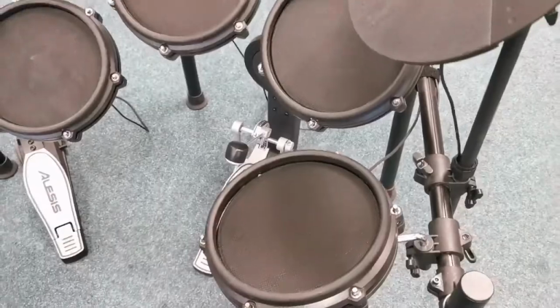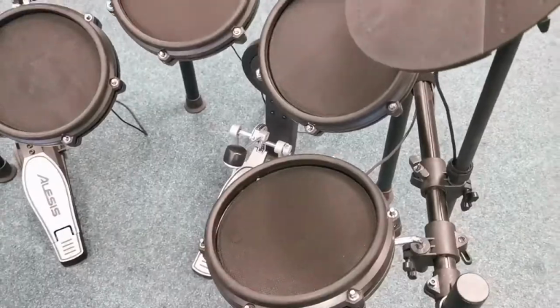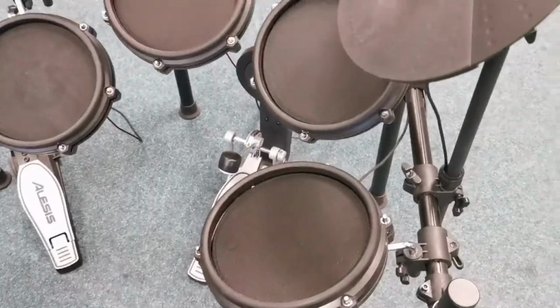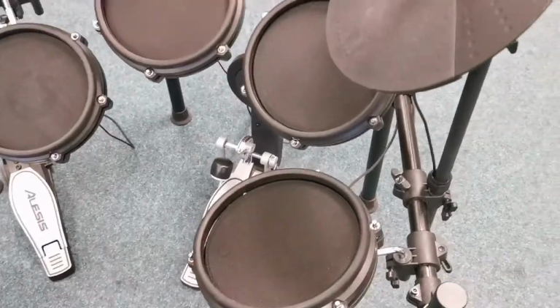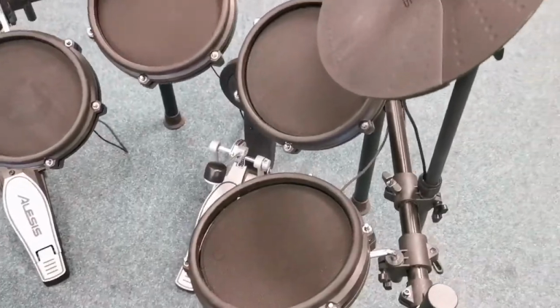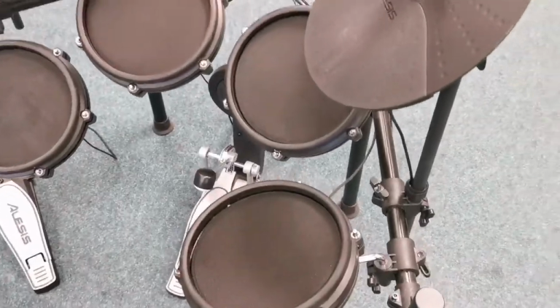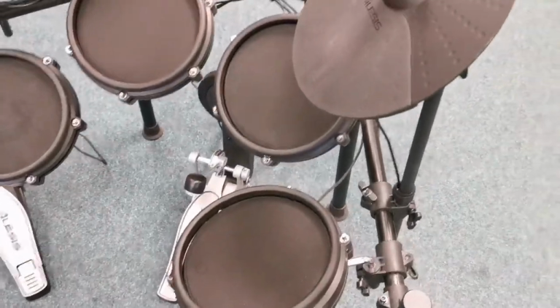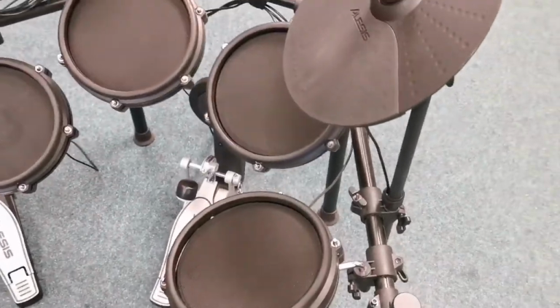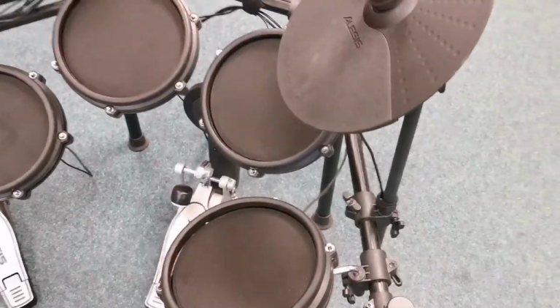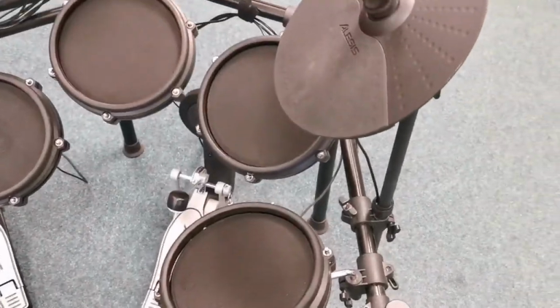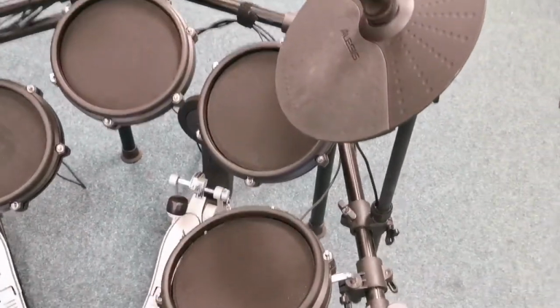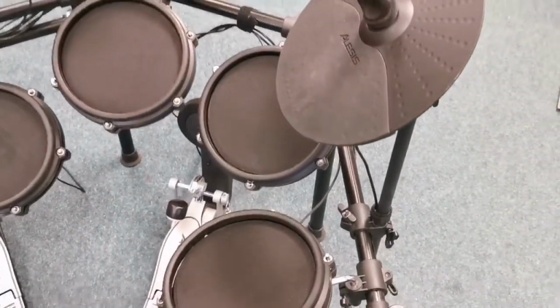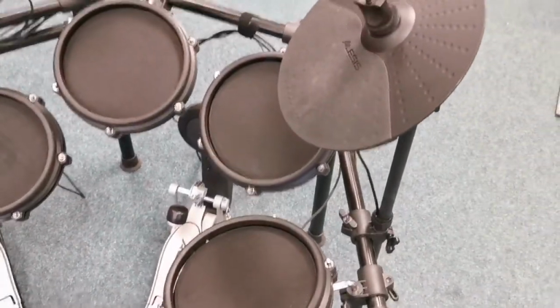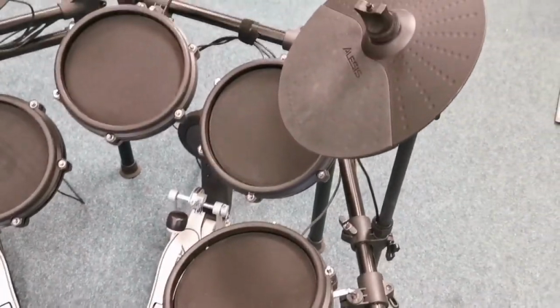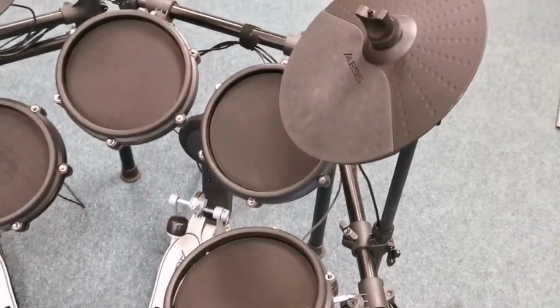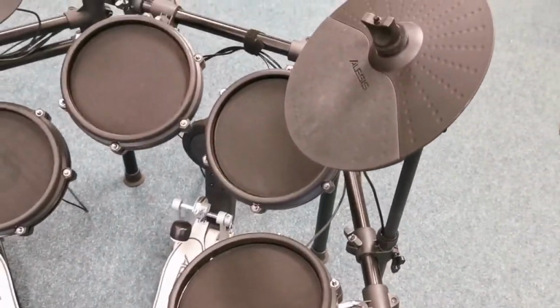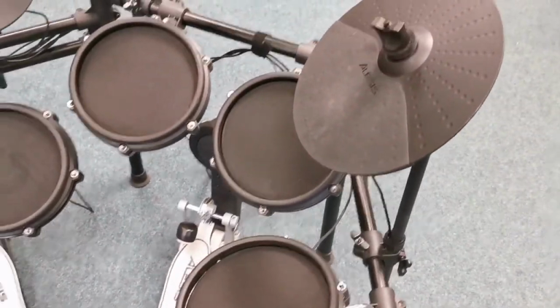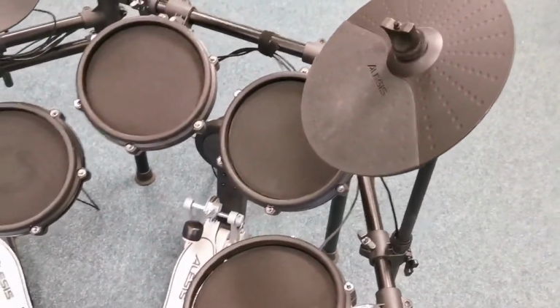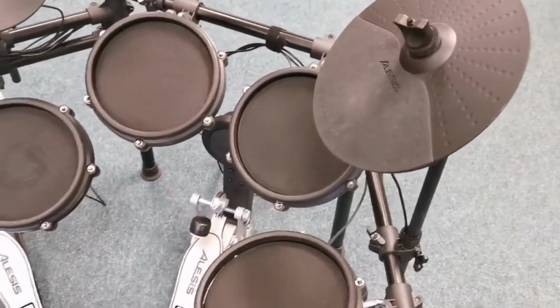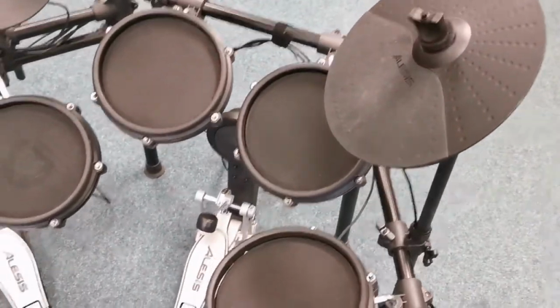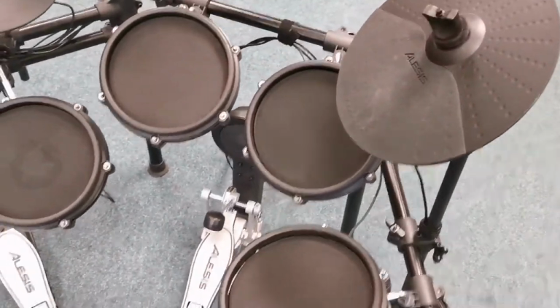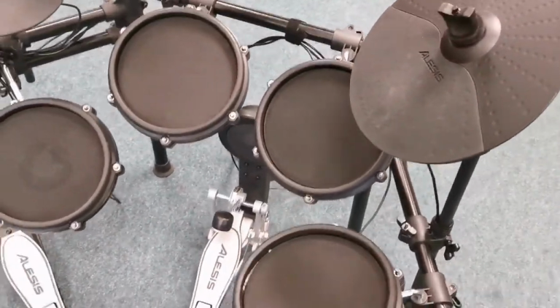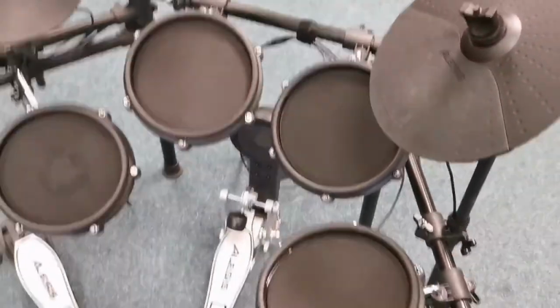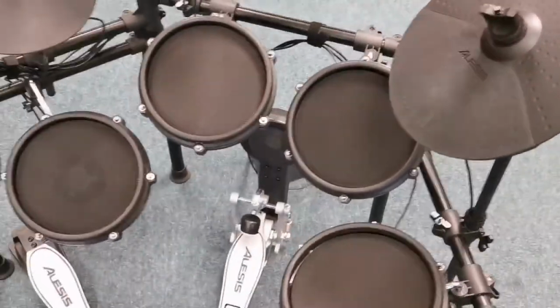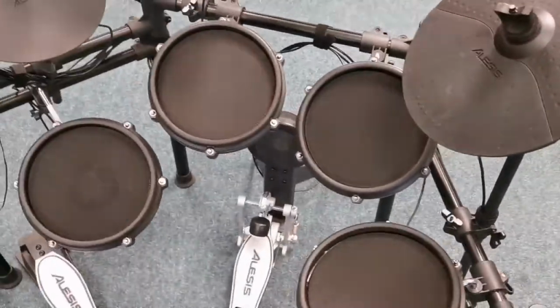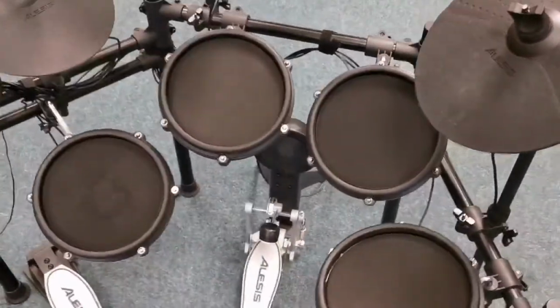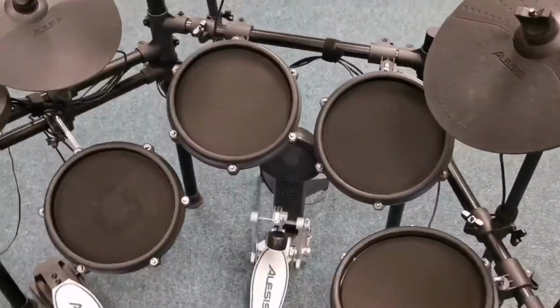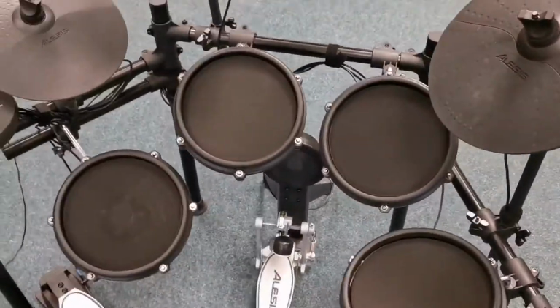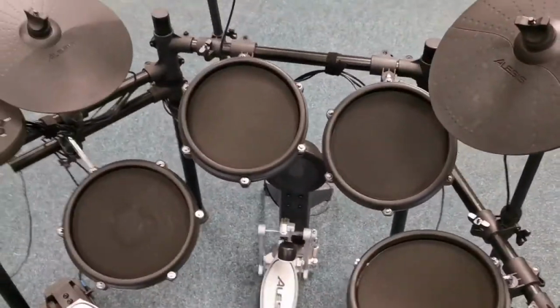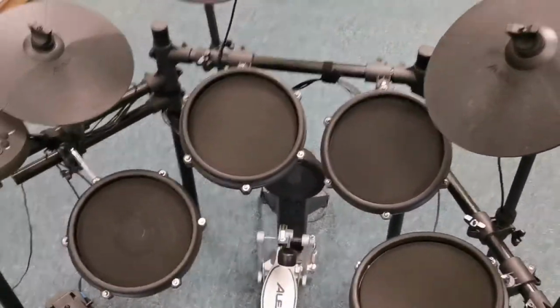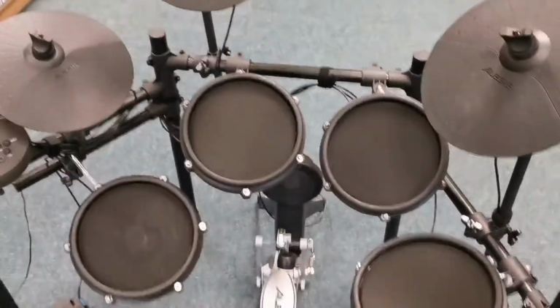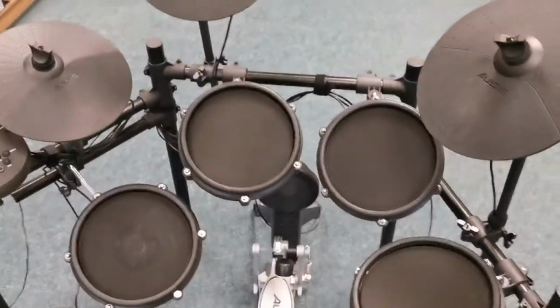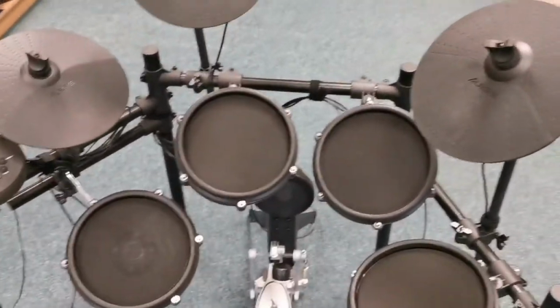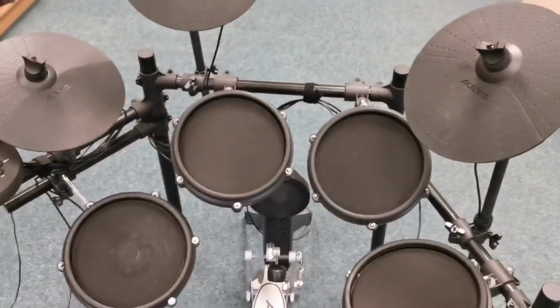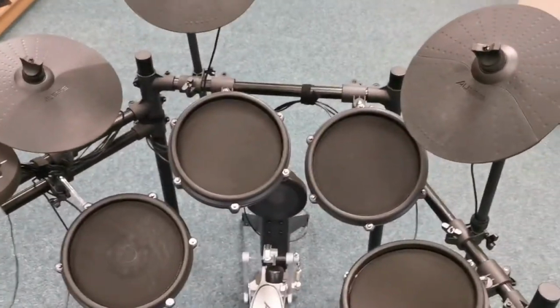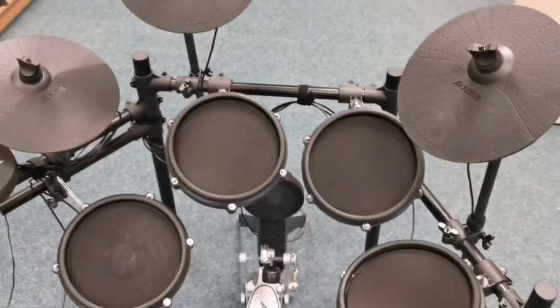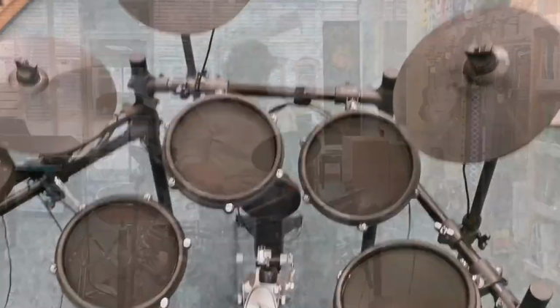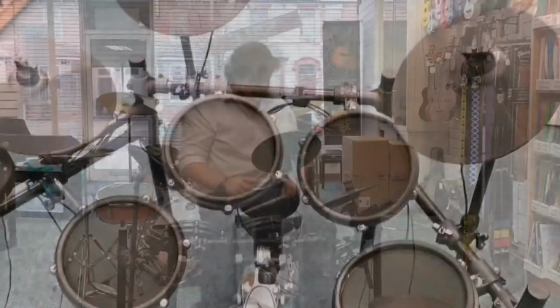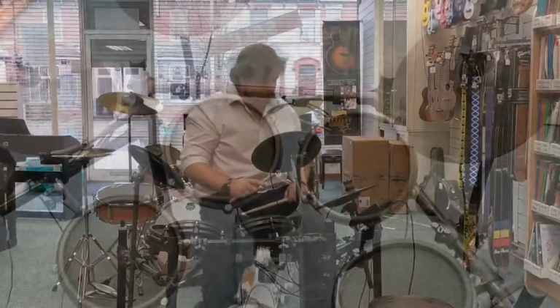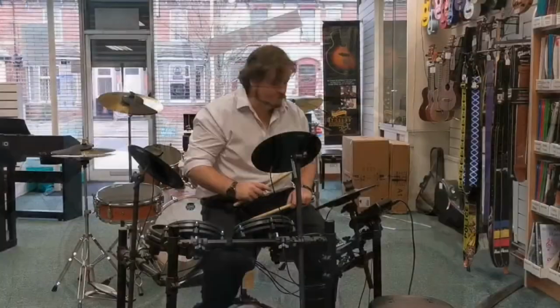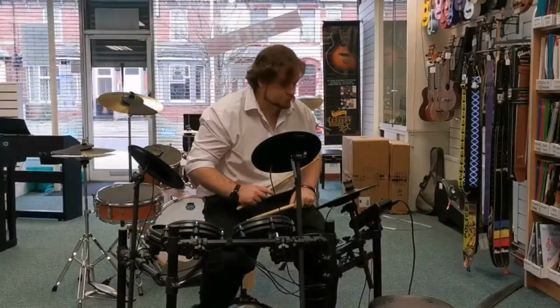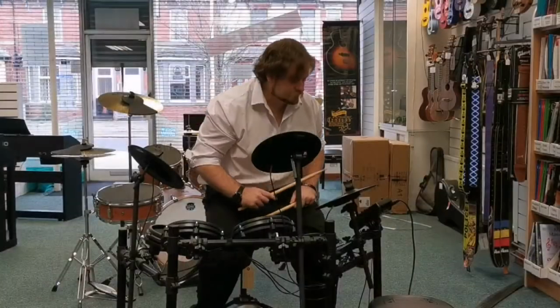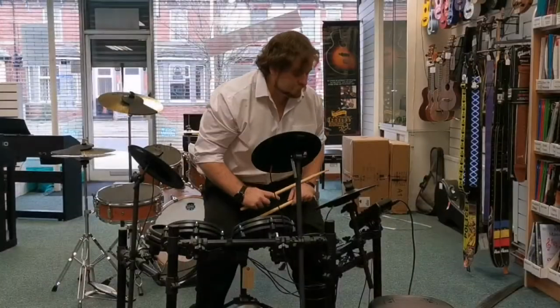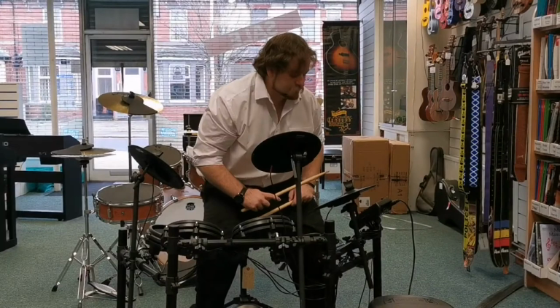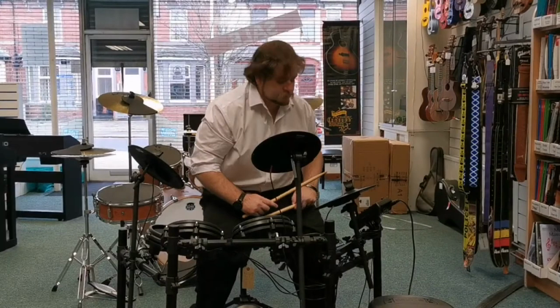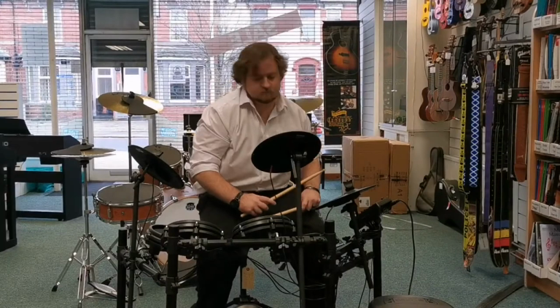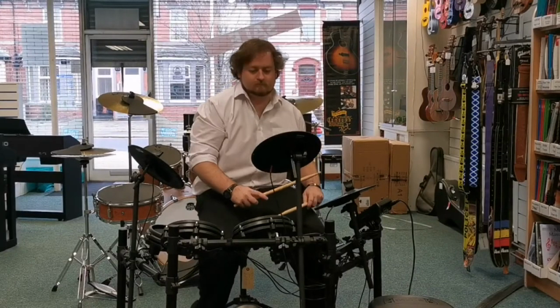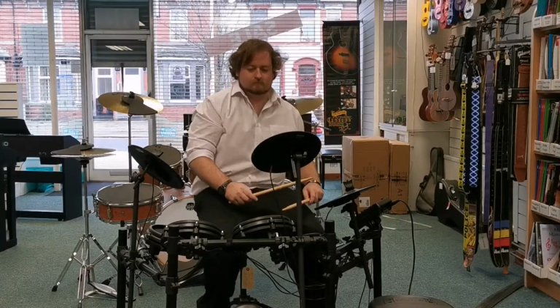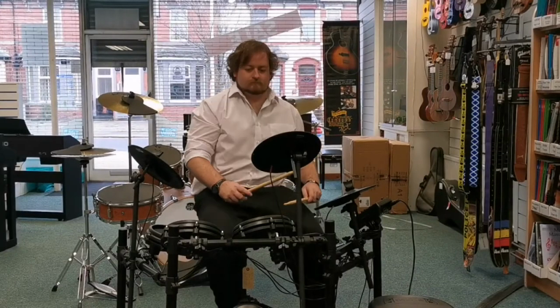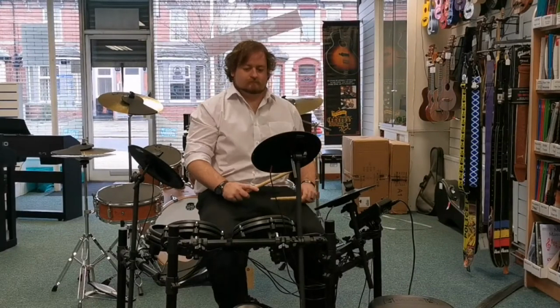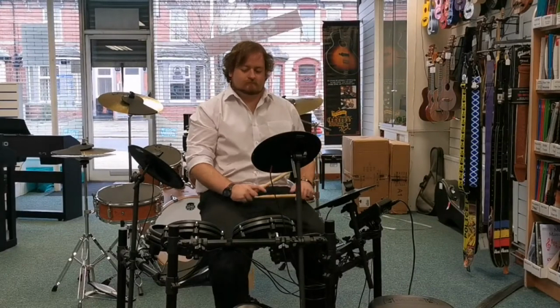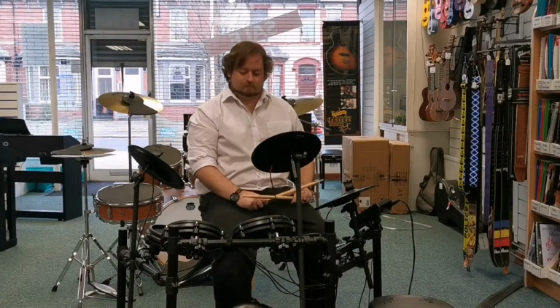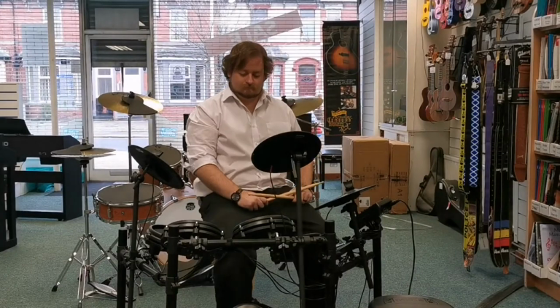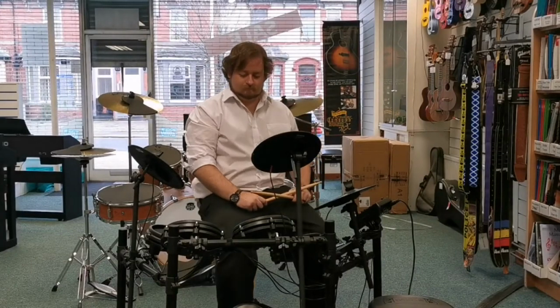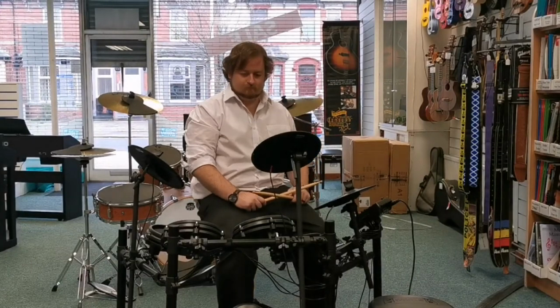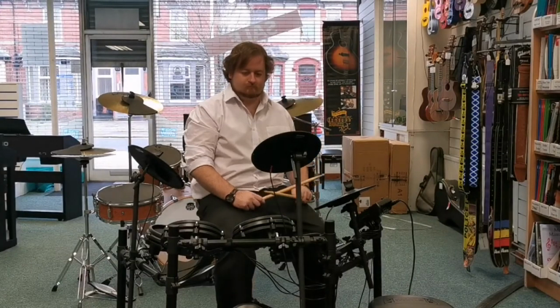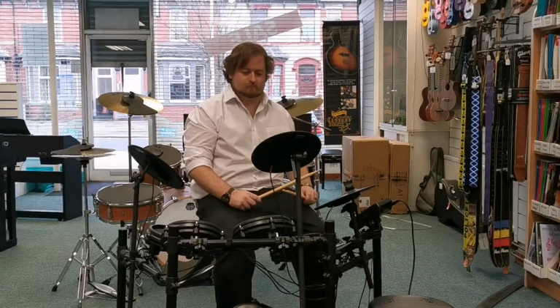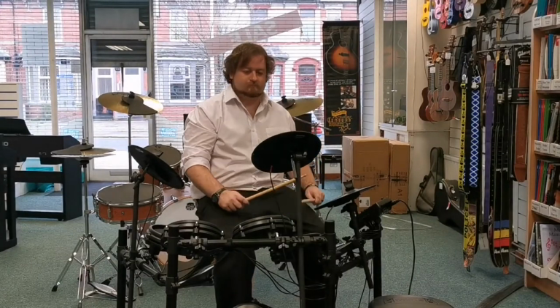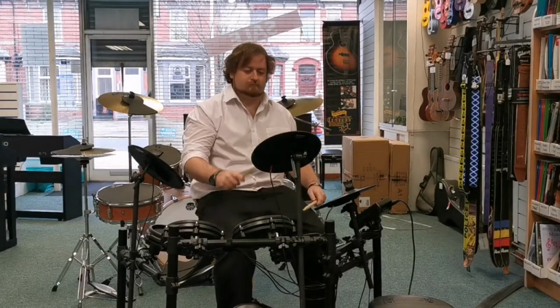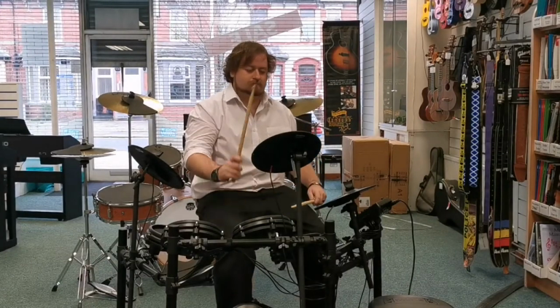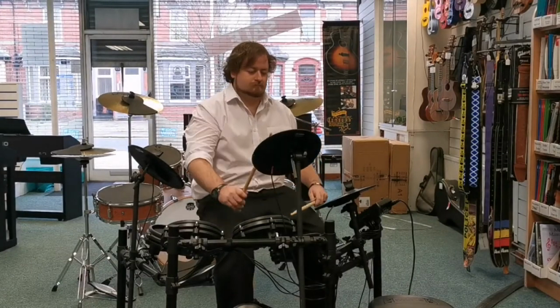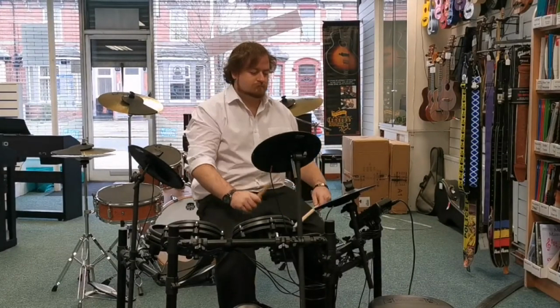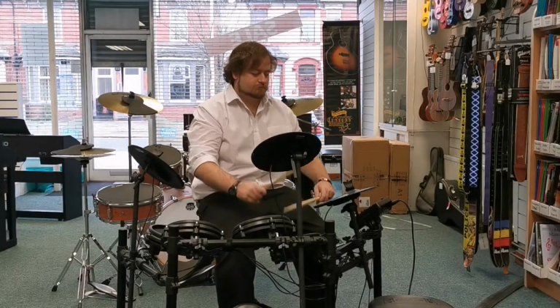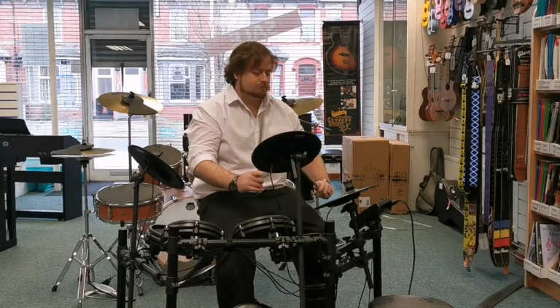Fantastic little drum kit — I'll give you a quick demo of how it sounds.